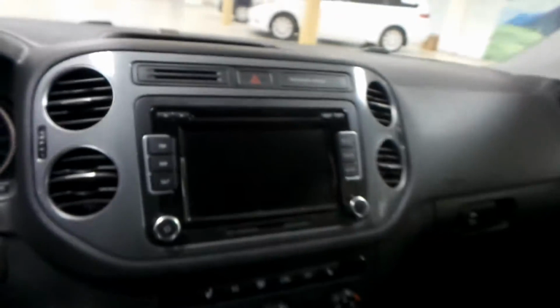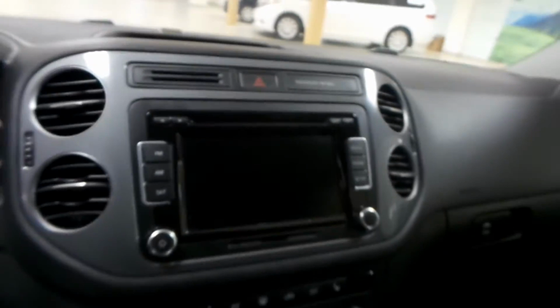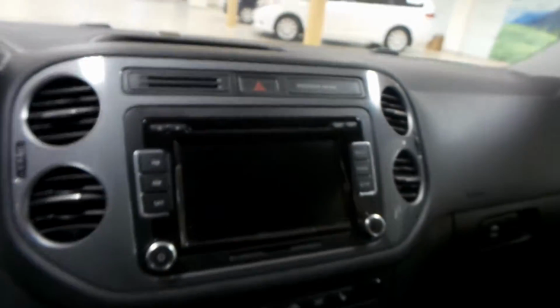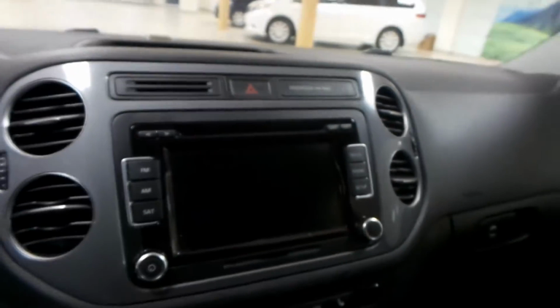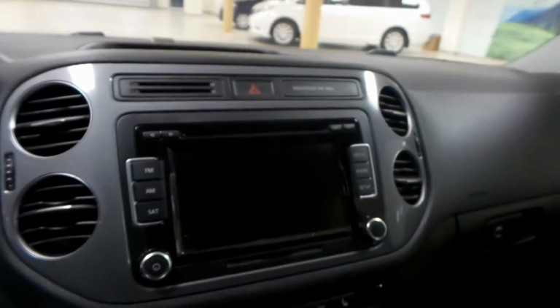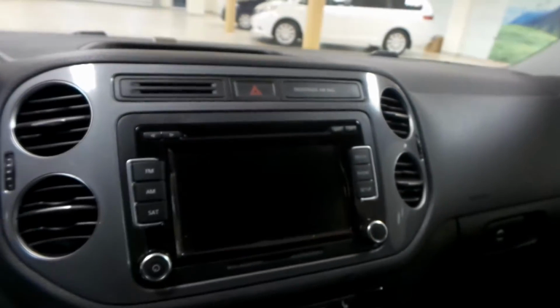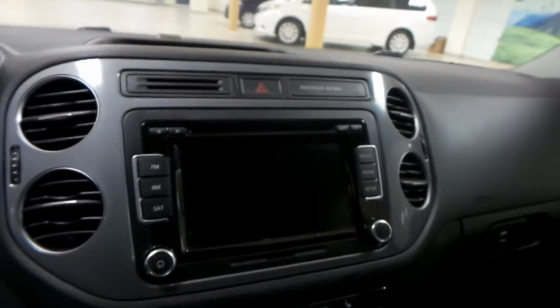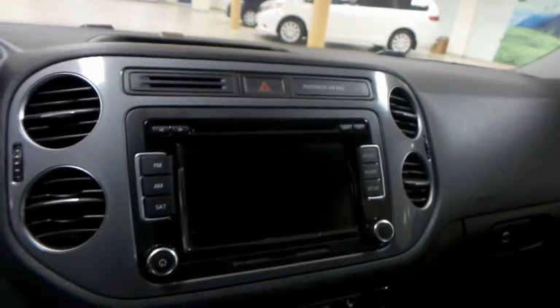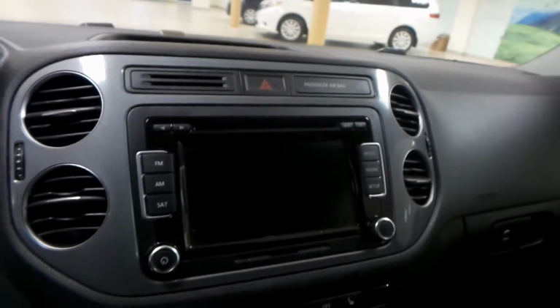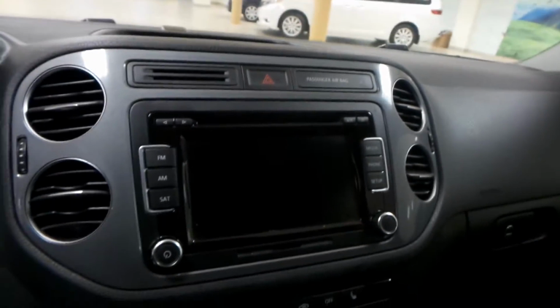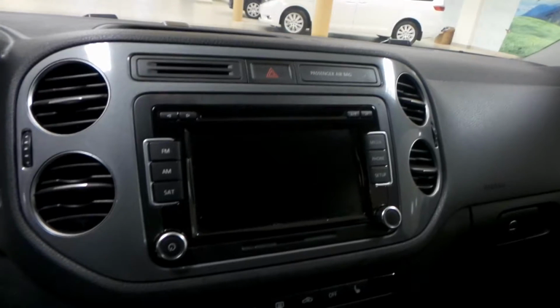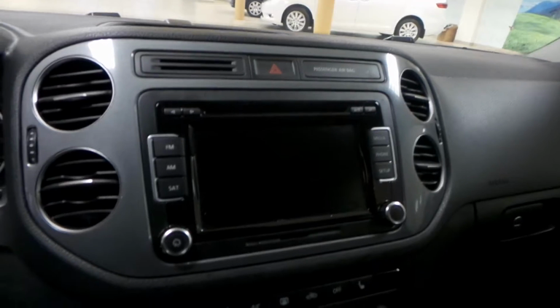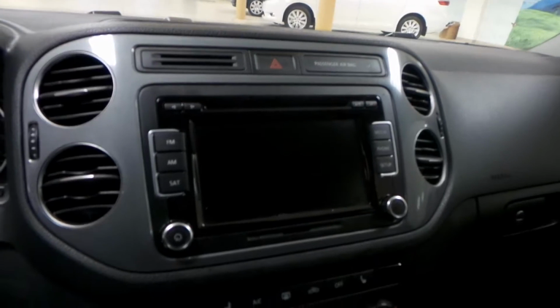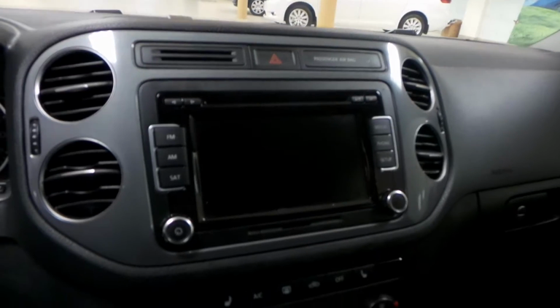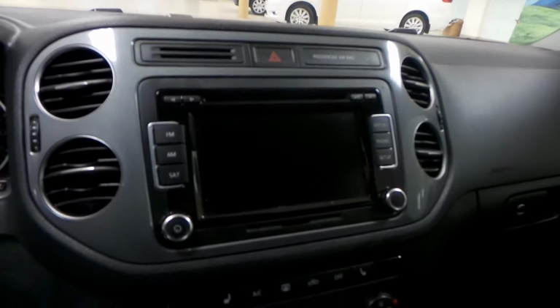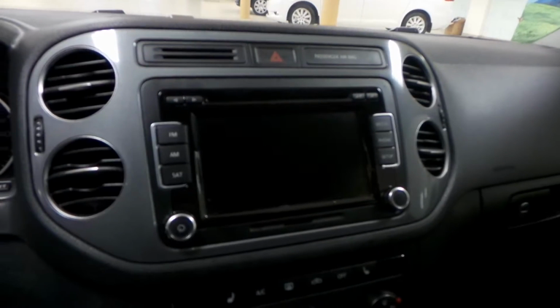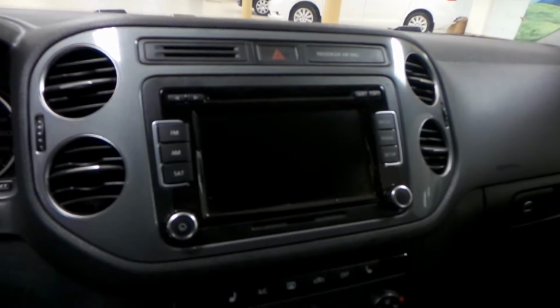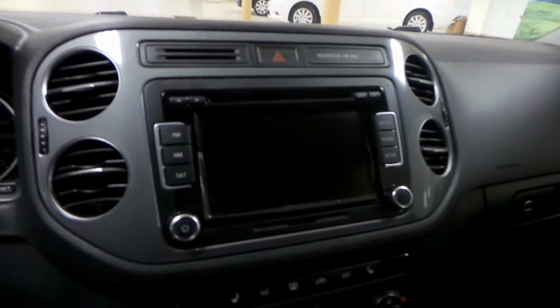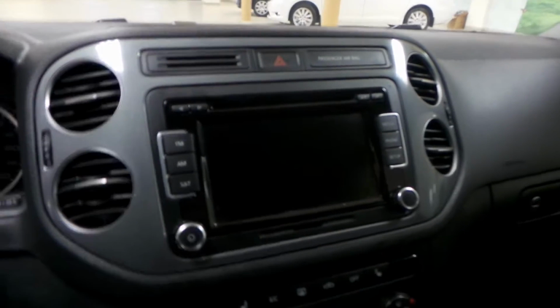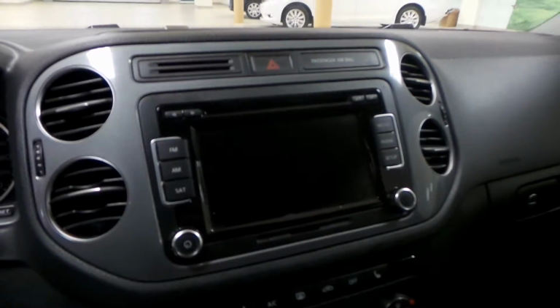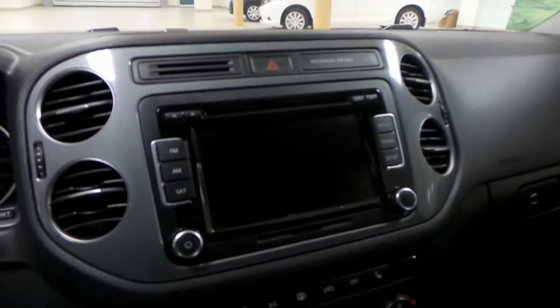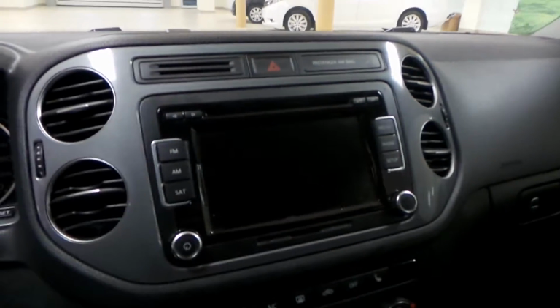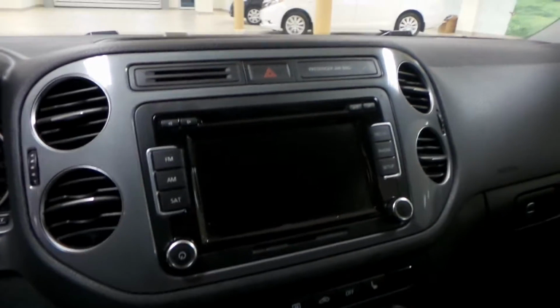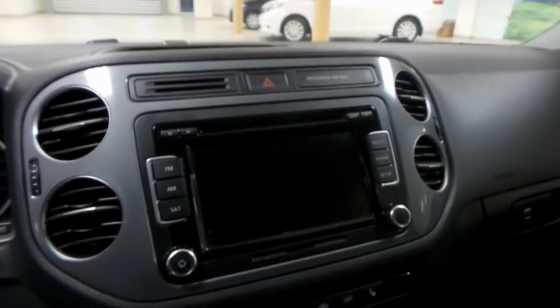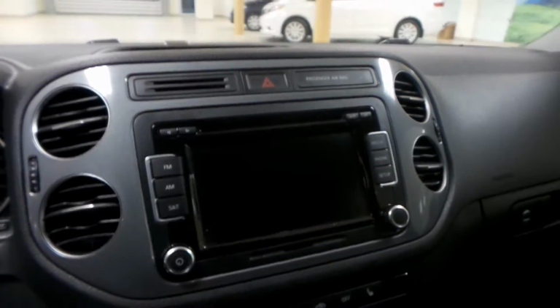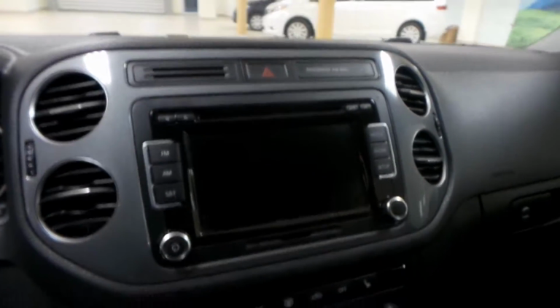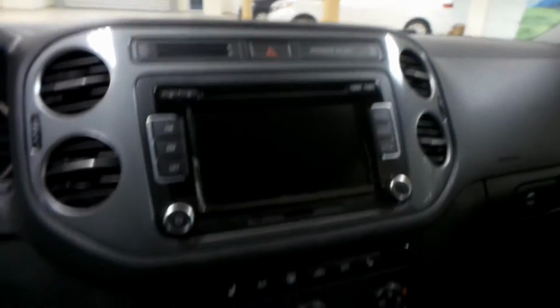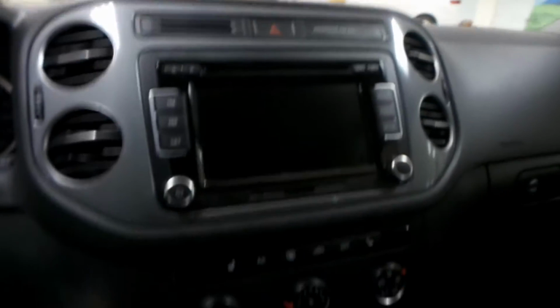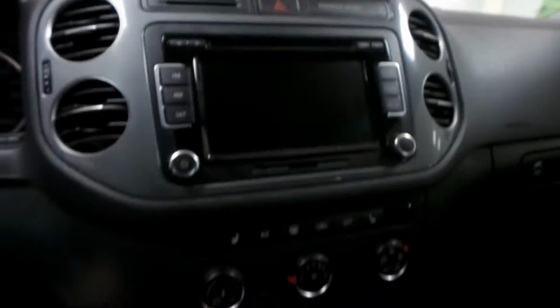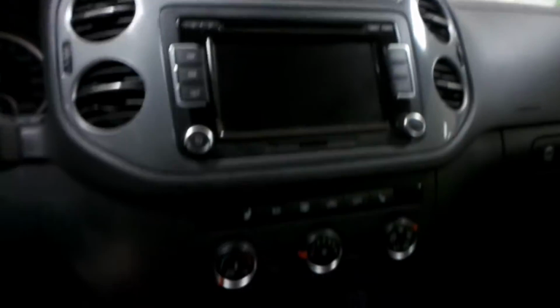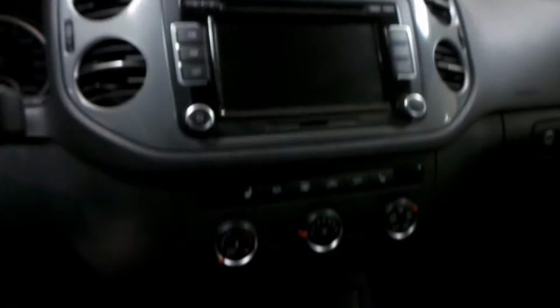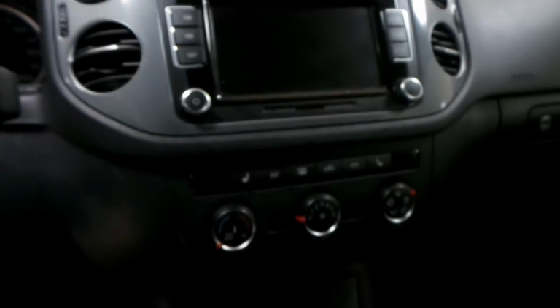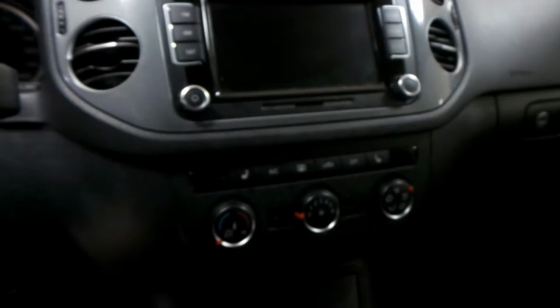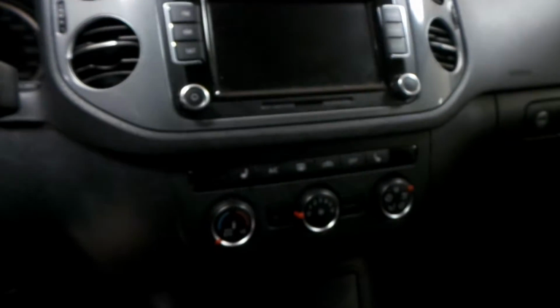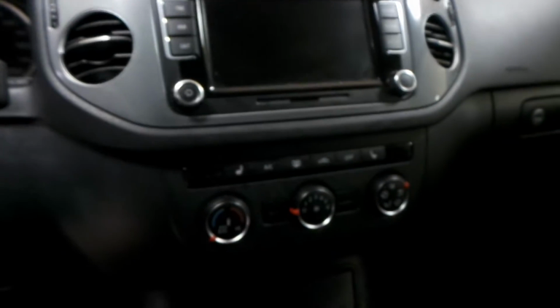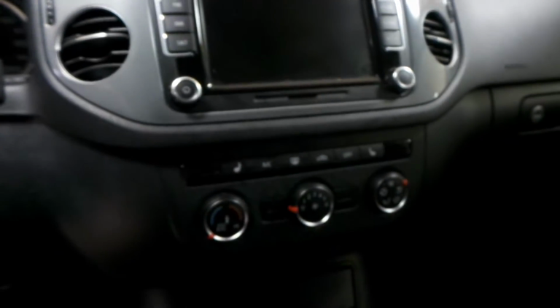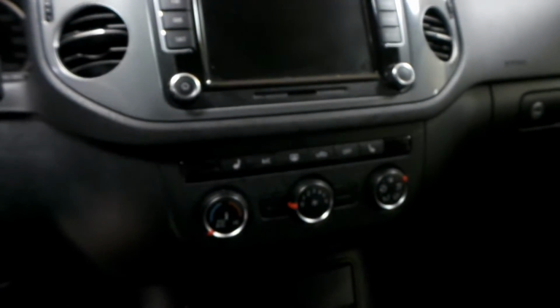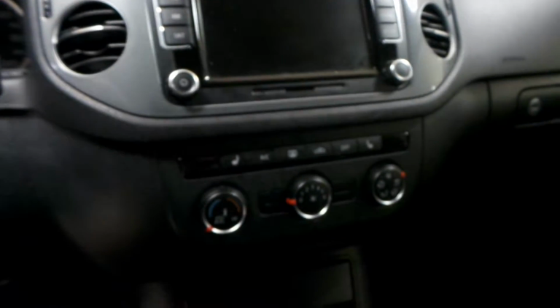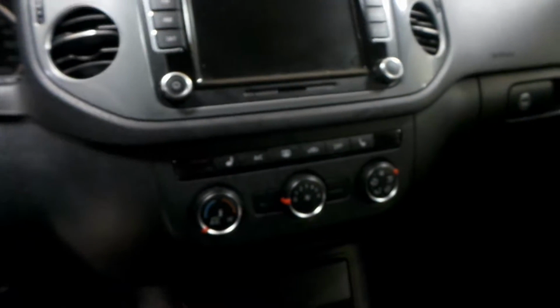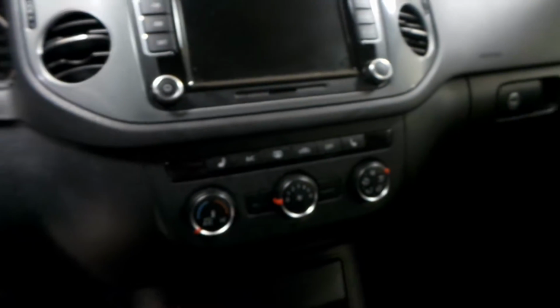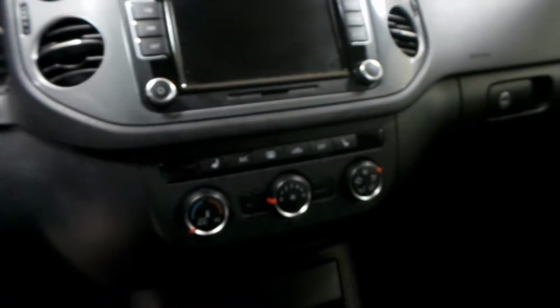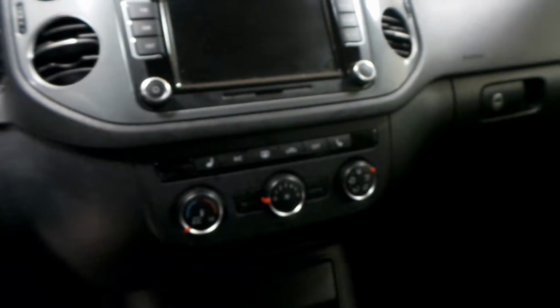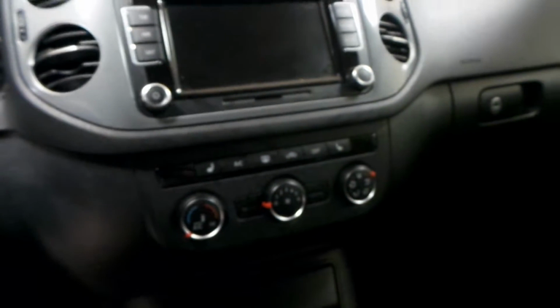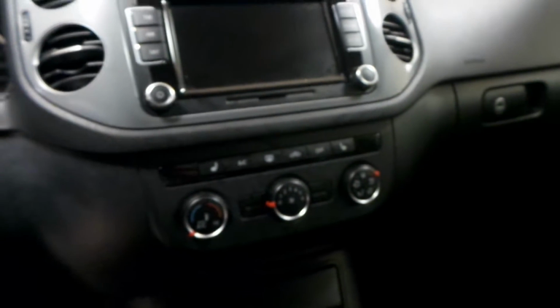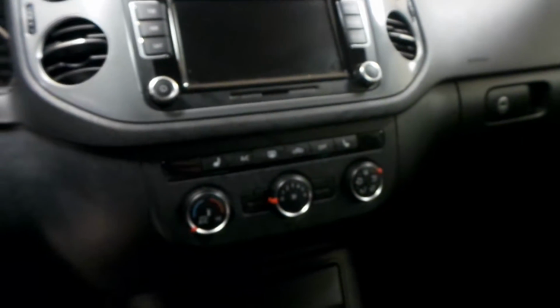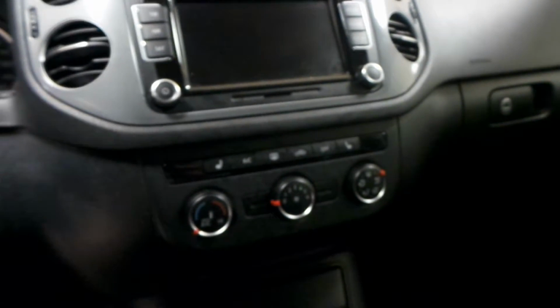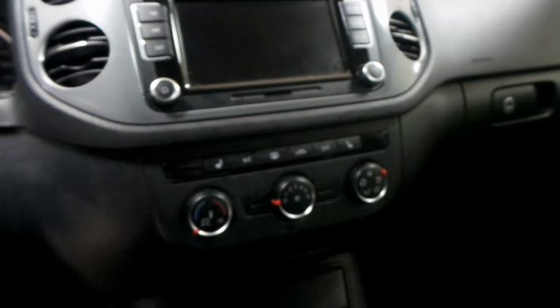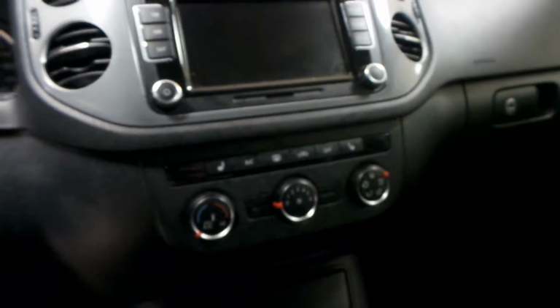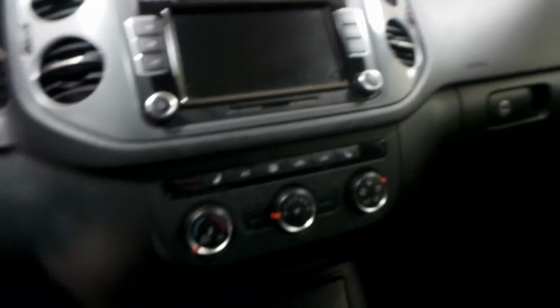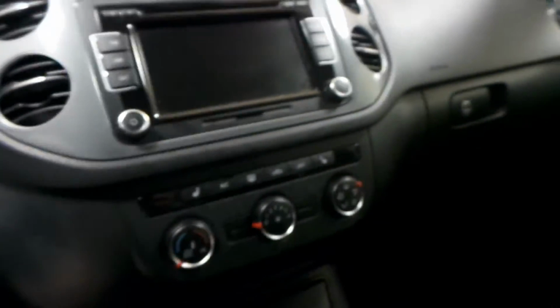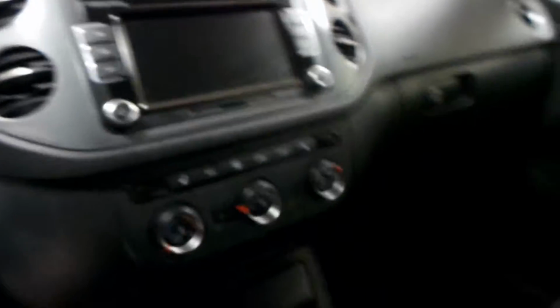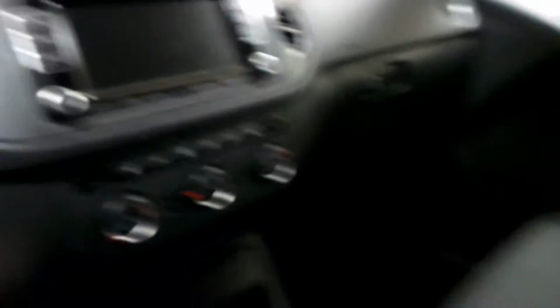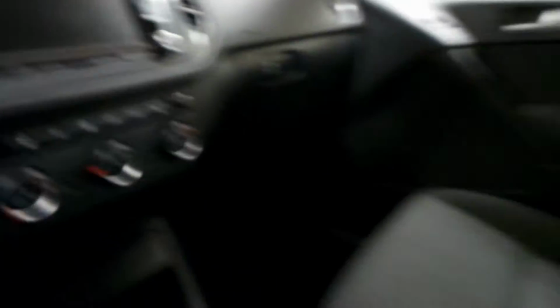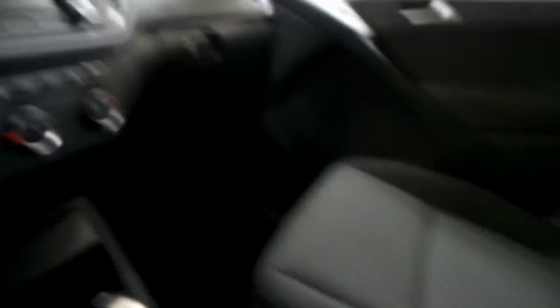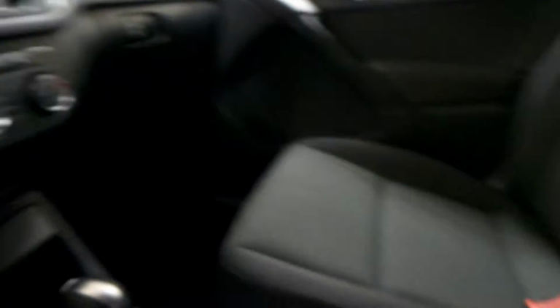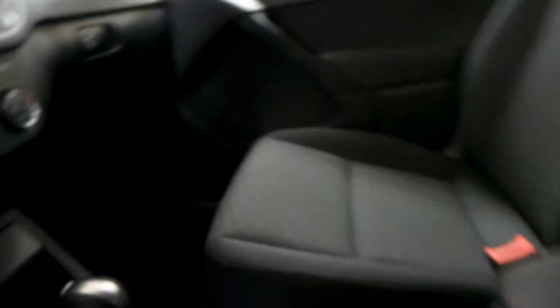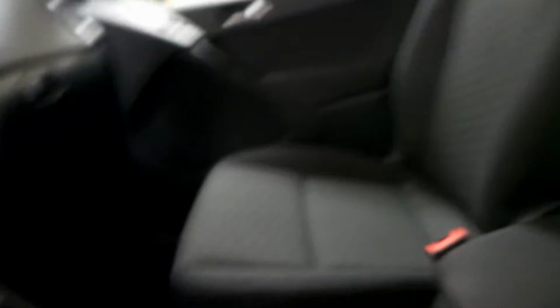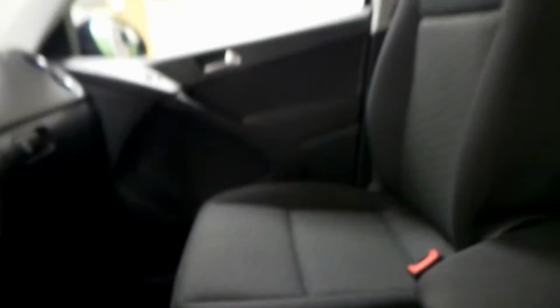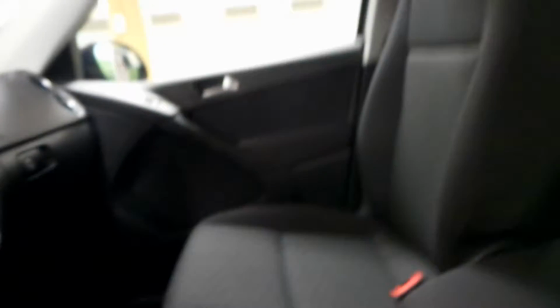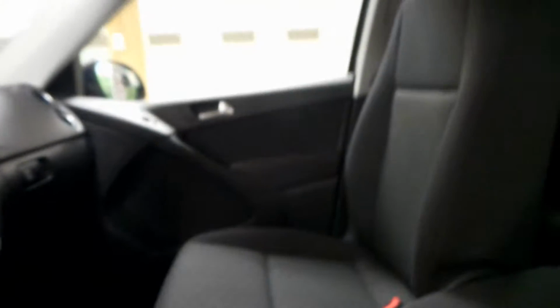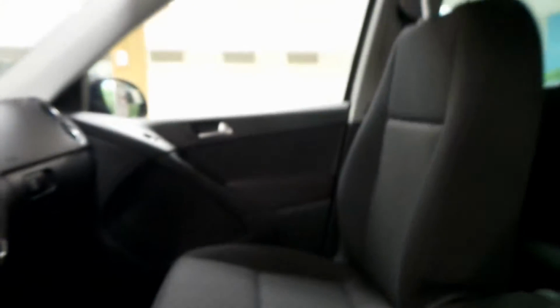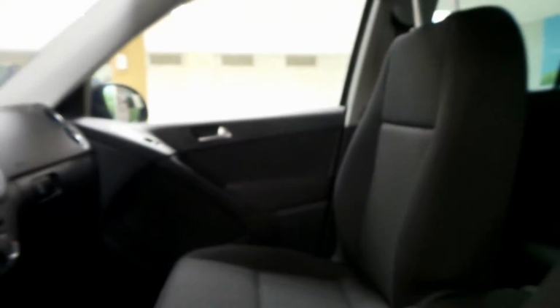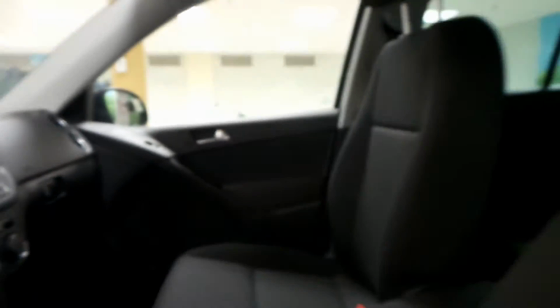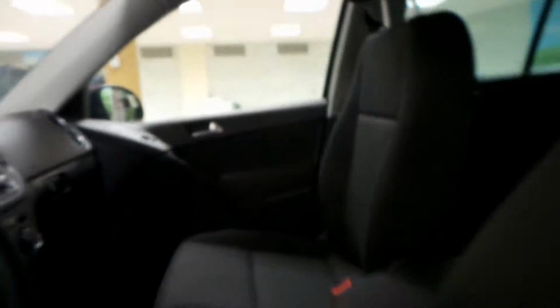We have AM FM radio with a CD player, as well as air conditioning, heated seats up front, and traction control.